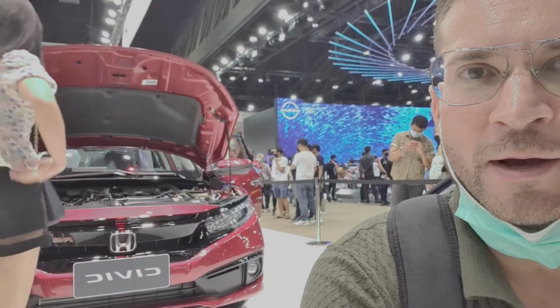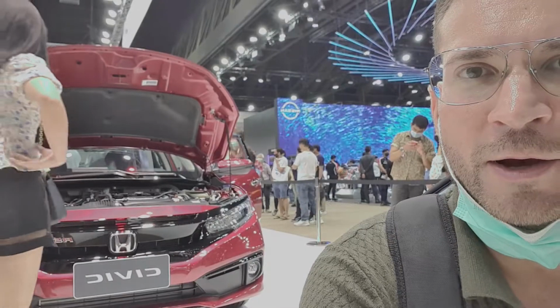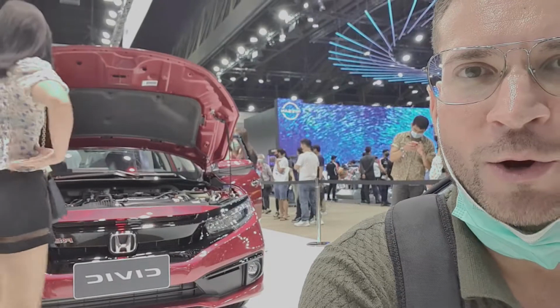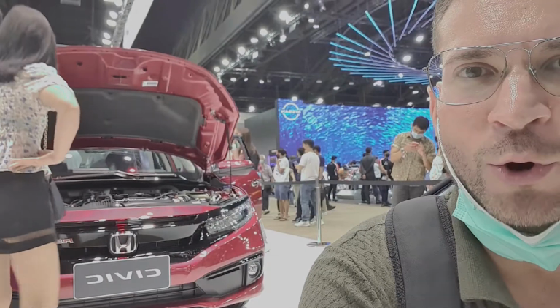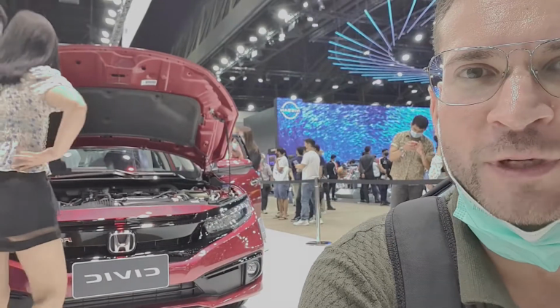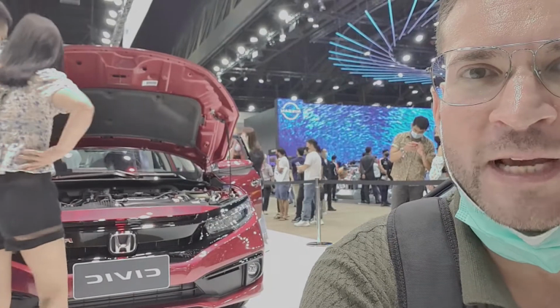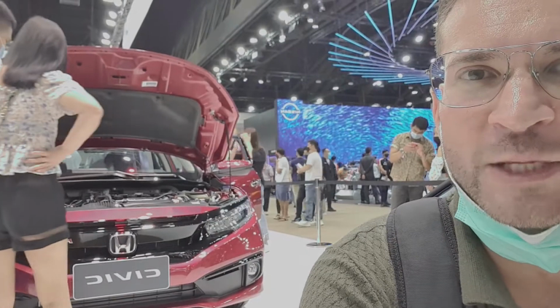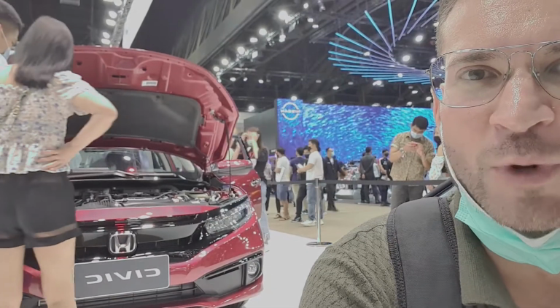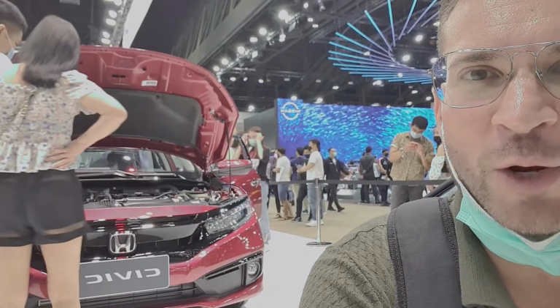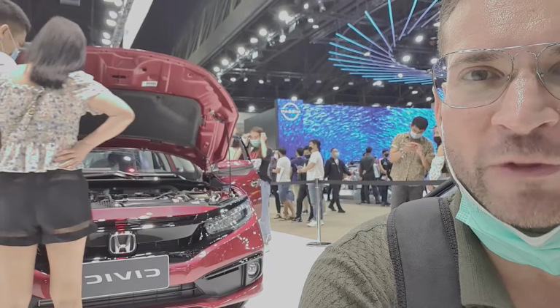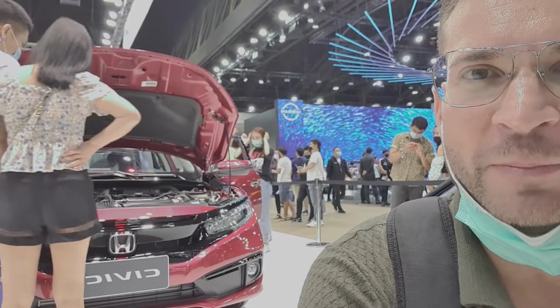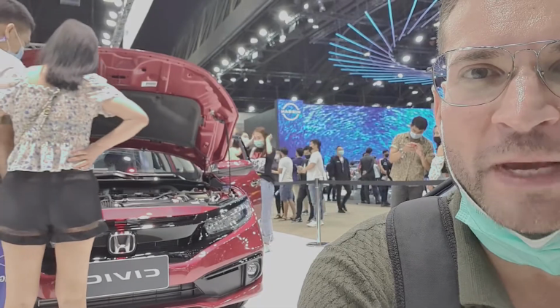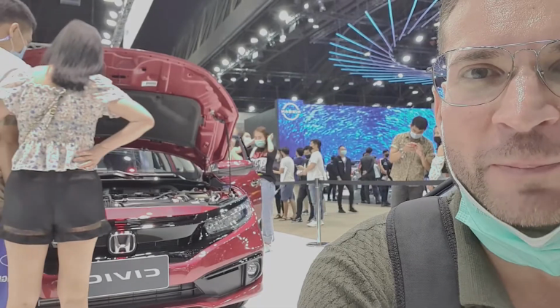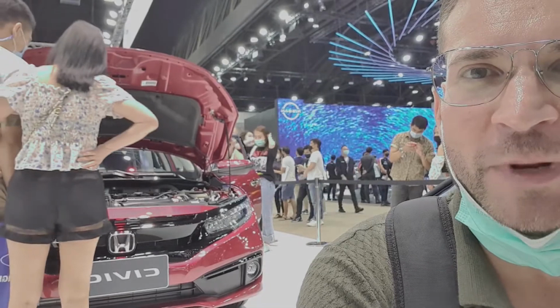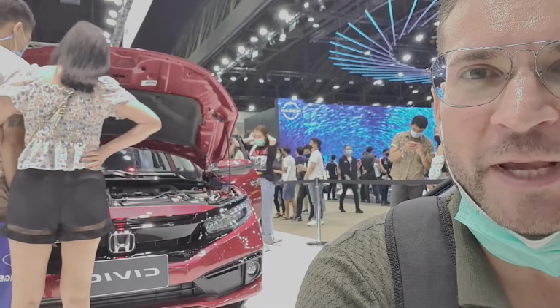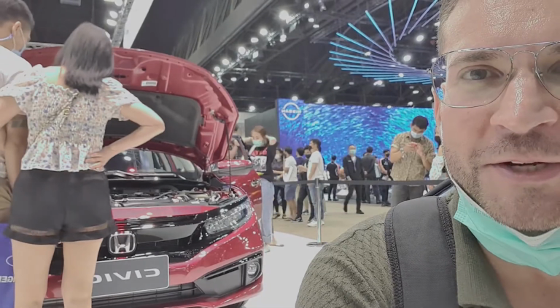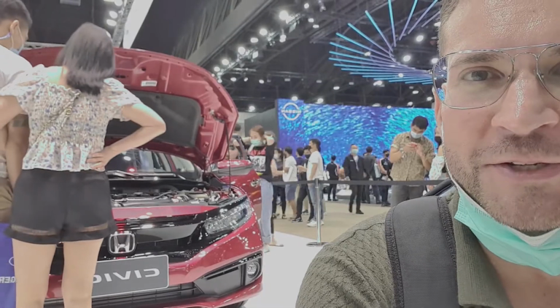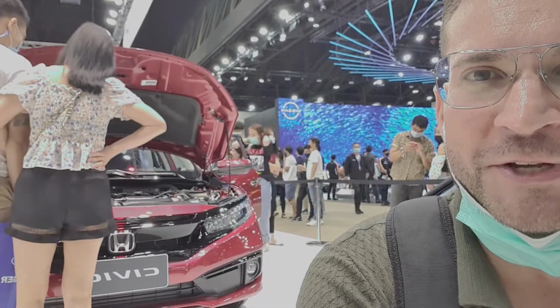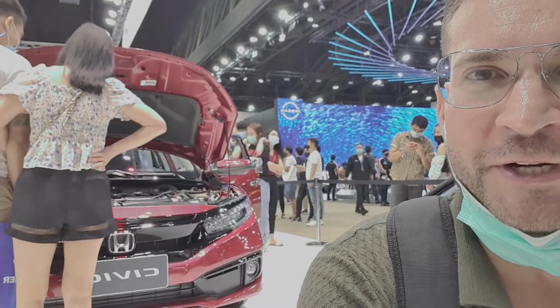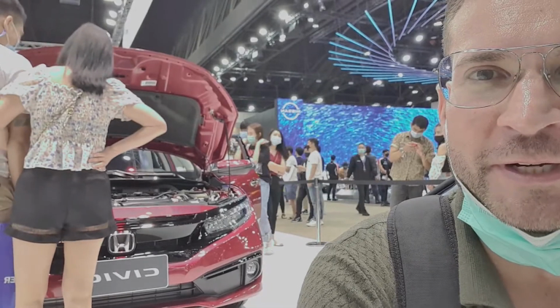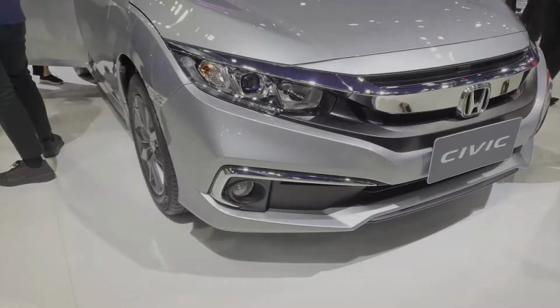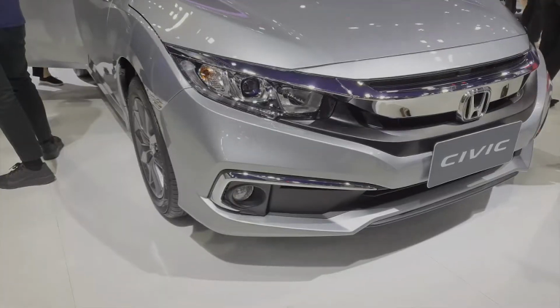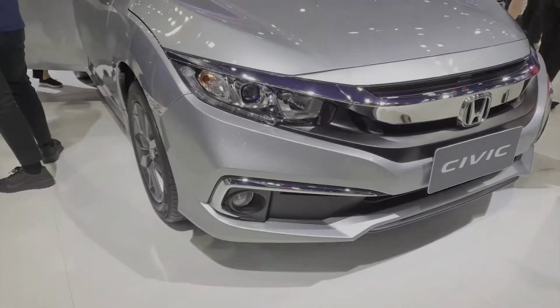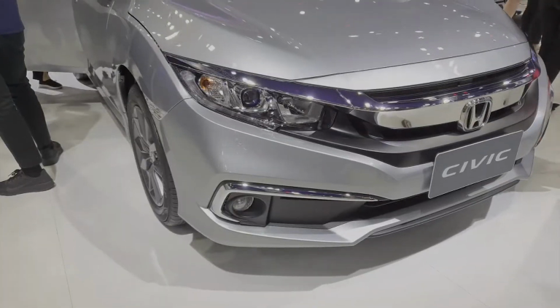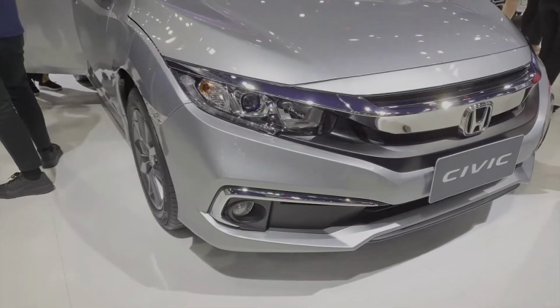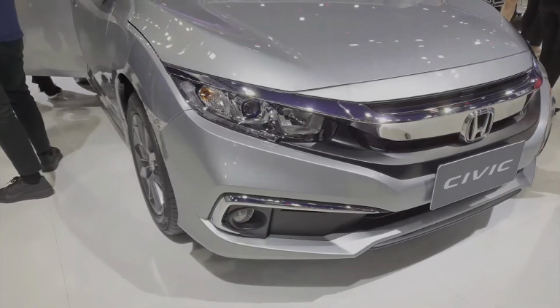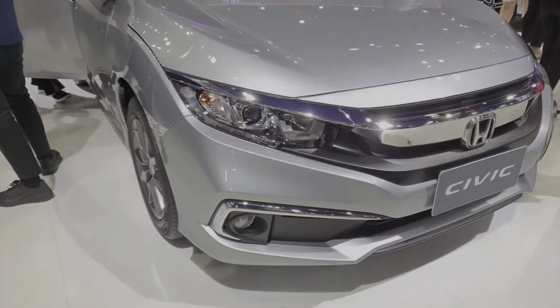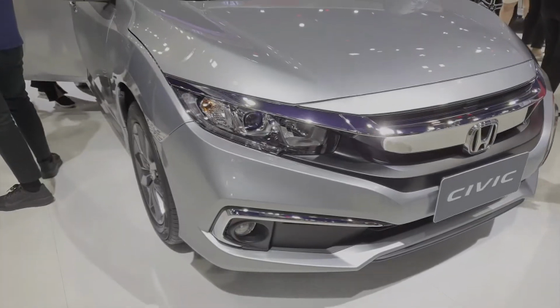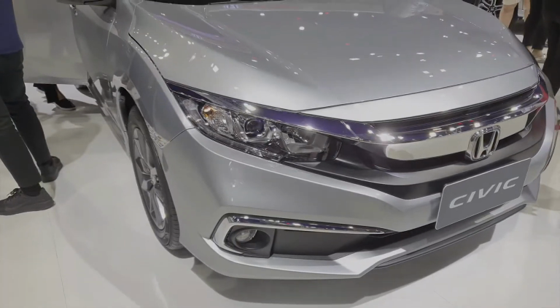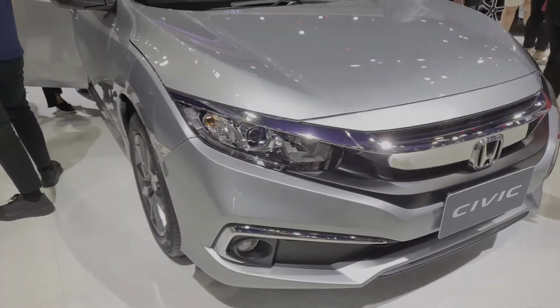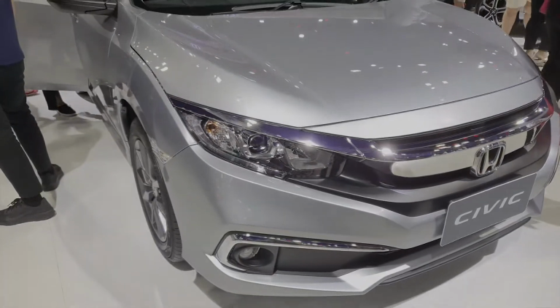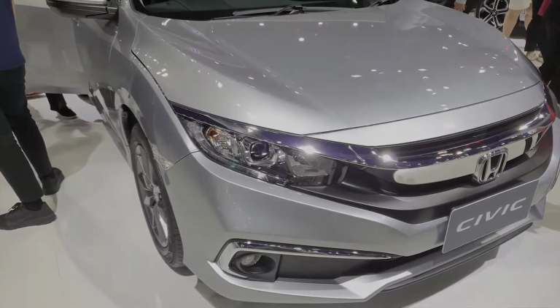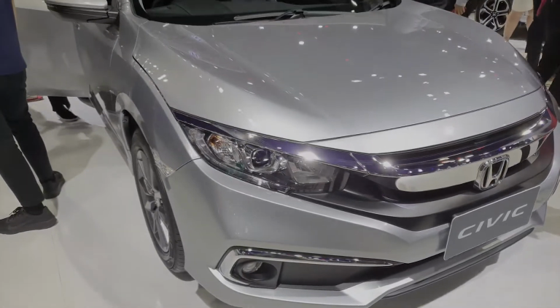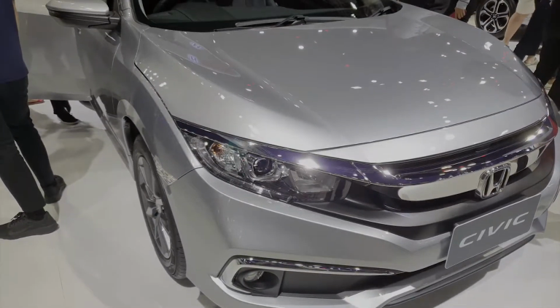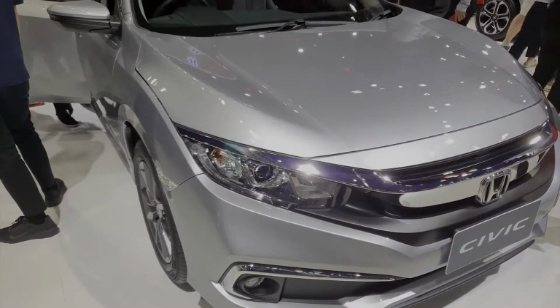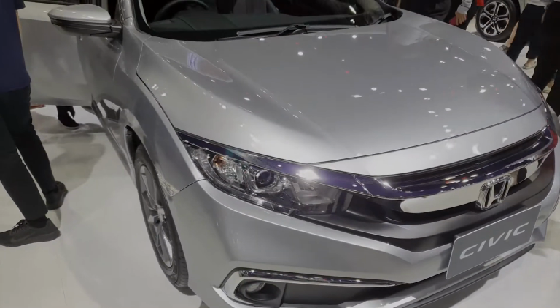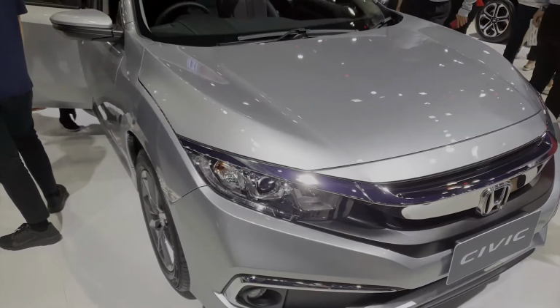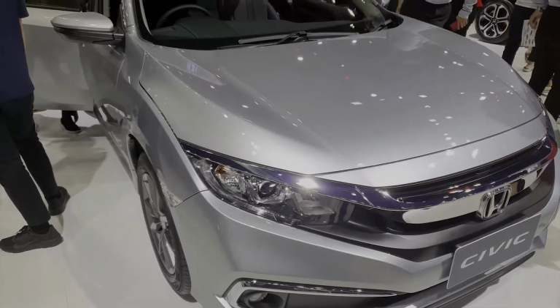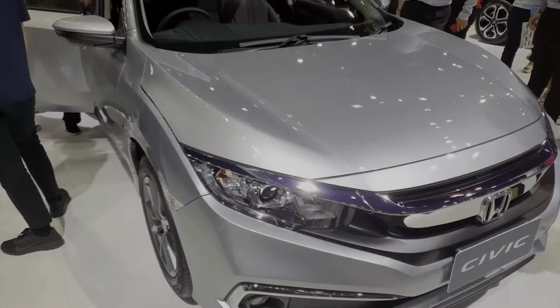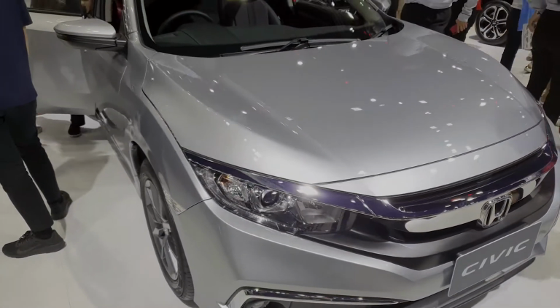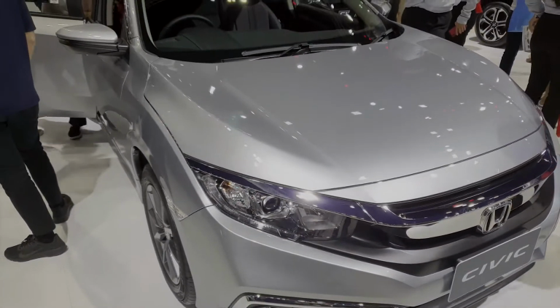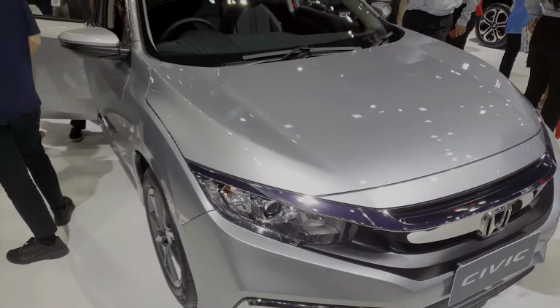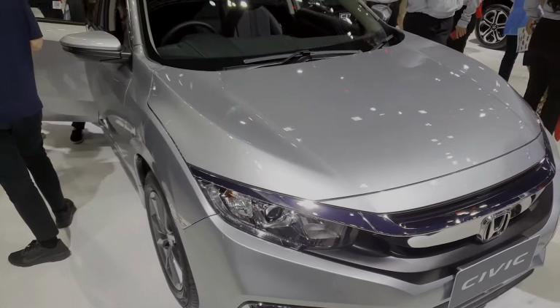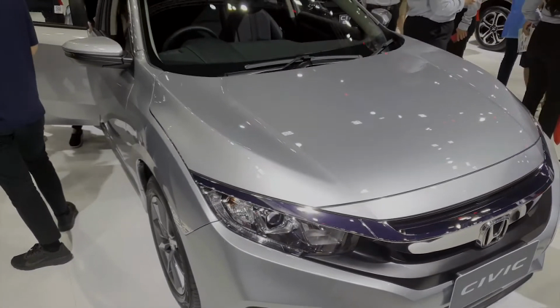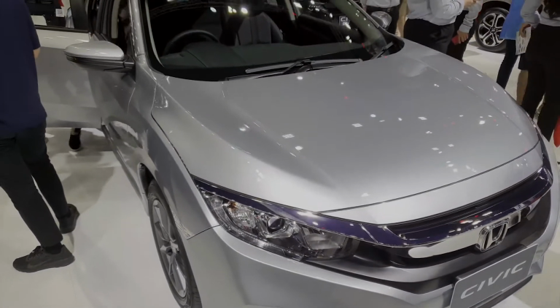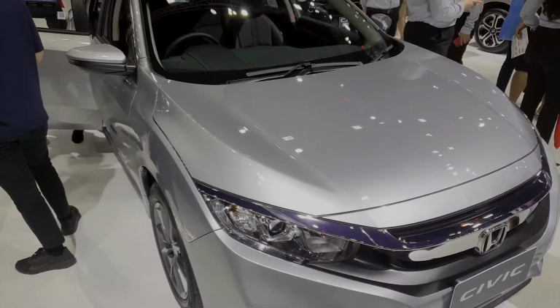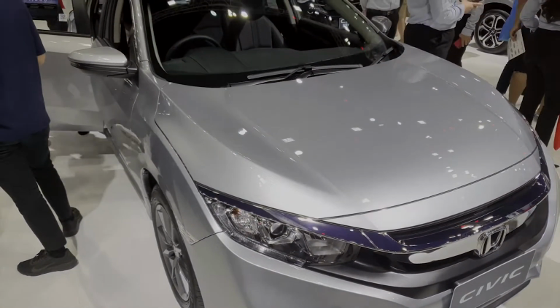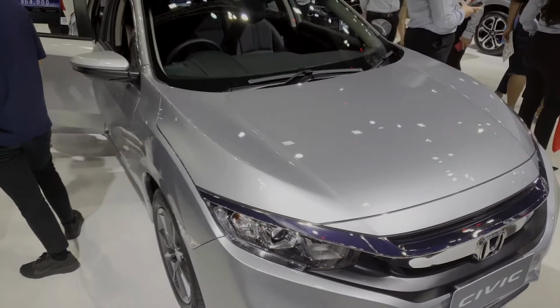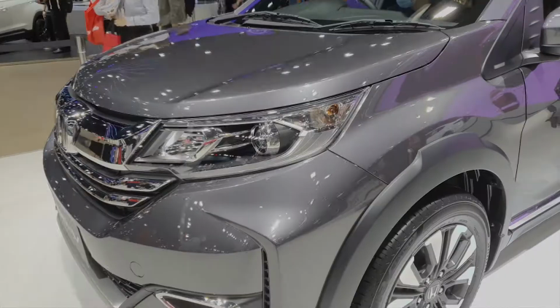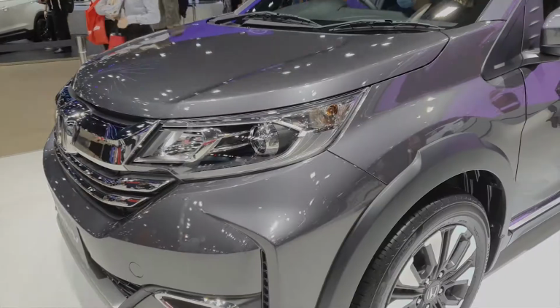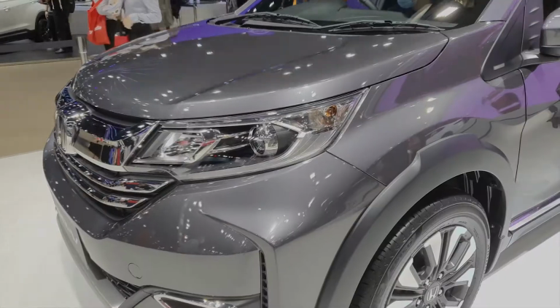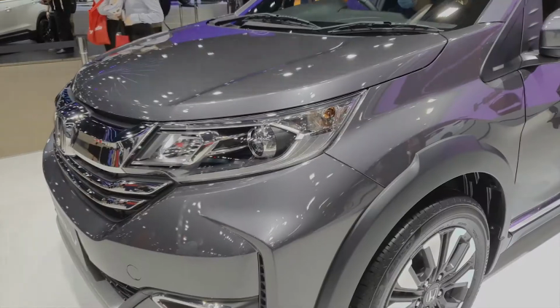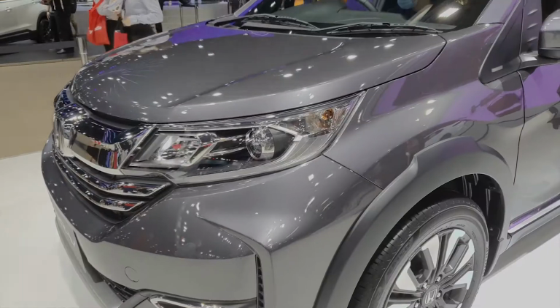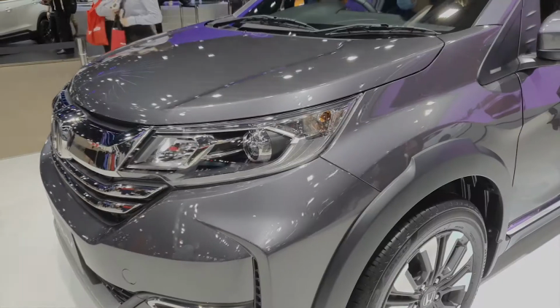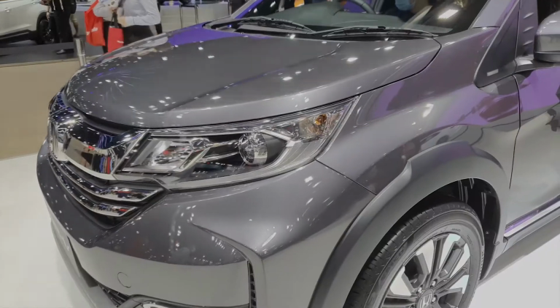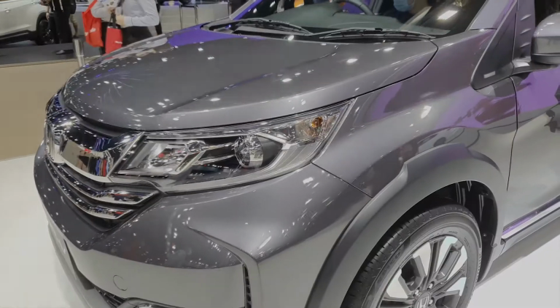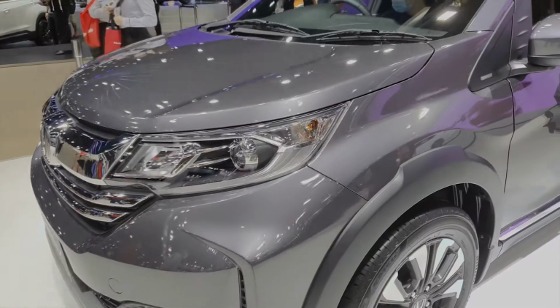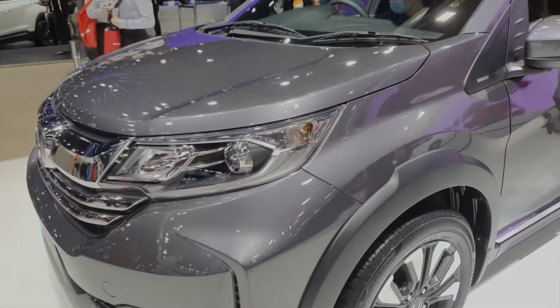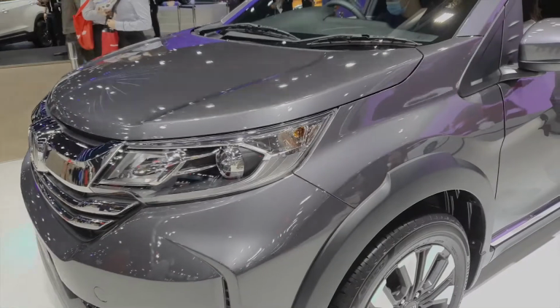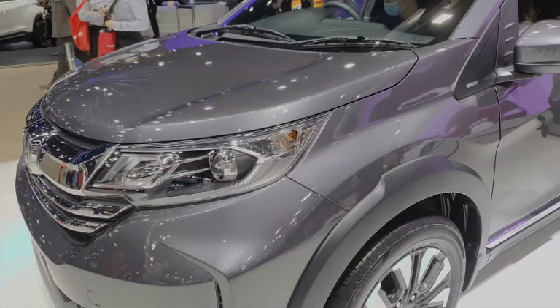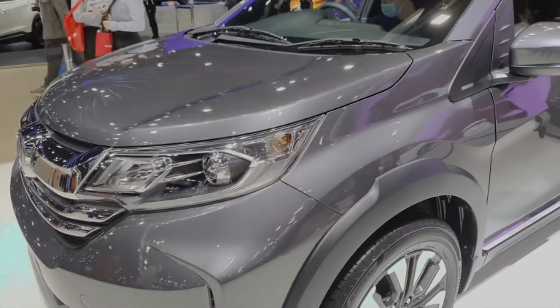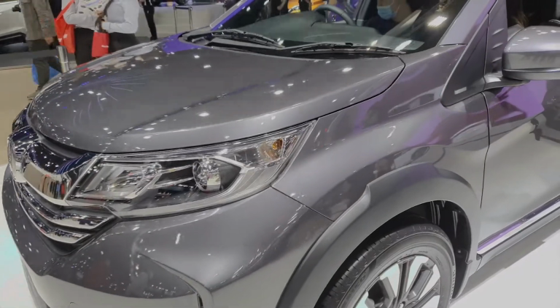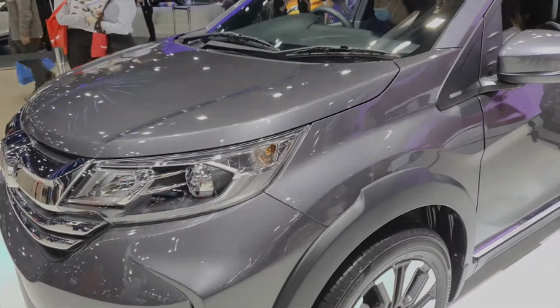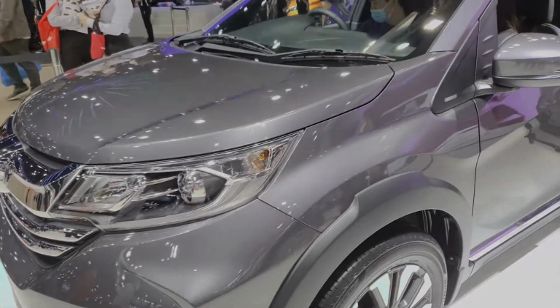Honda is one of the big players here, as you can see by the number of people at their stand. Let's have a look around.